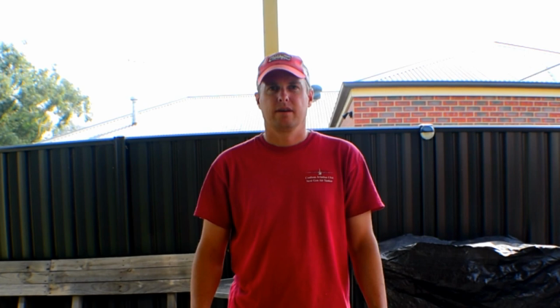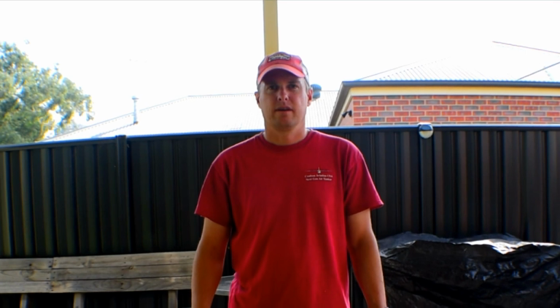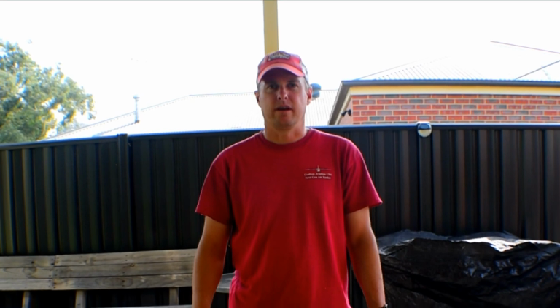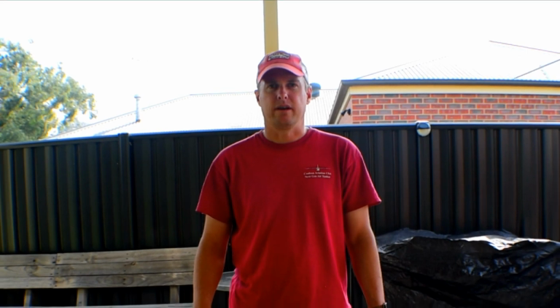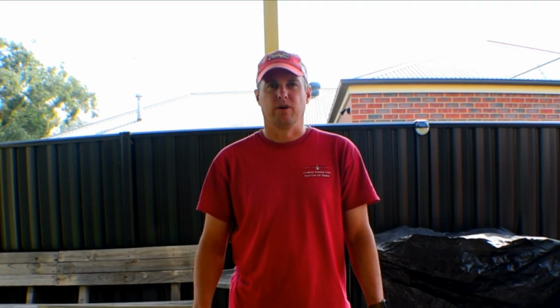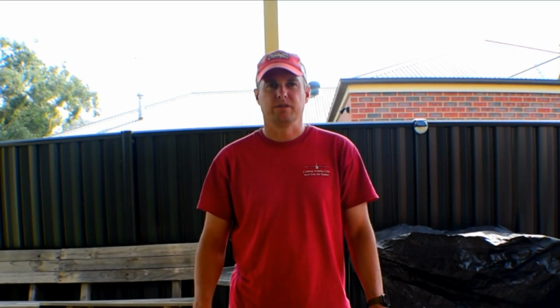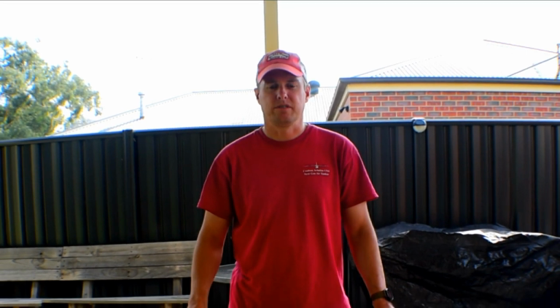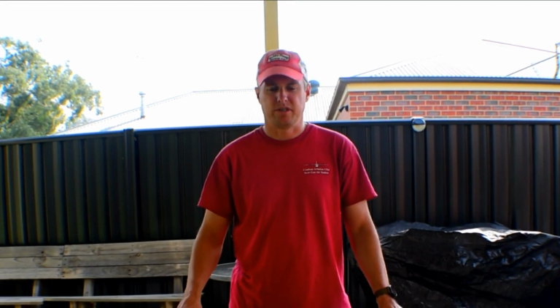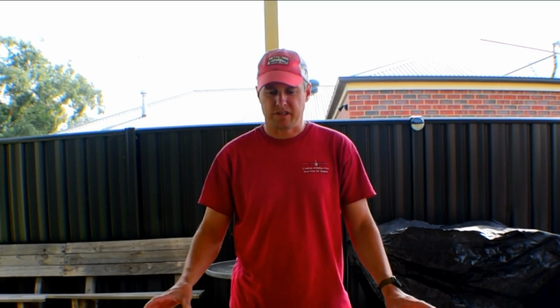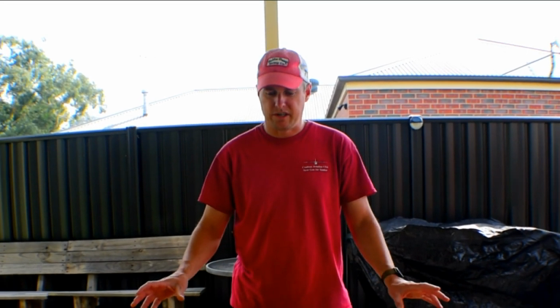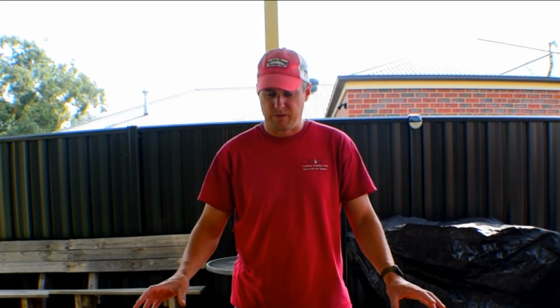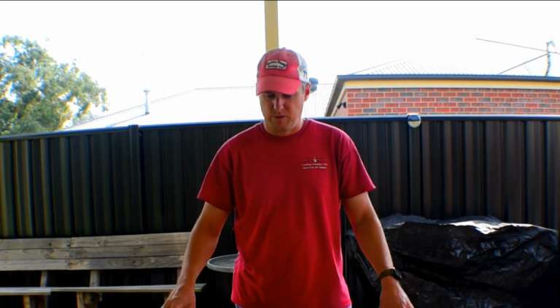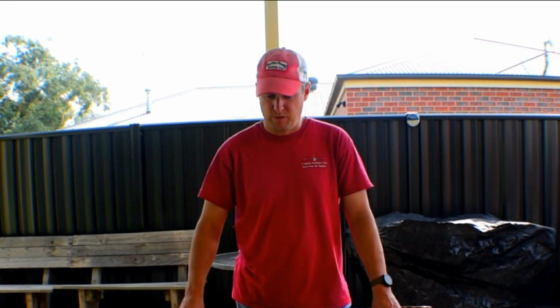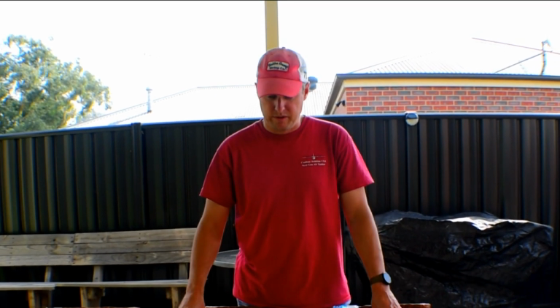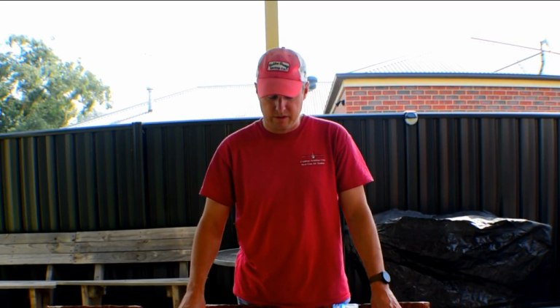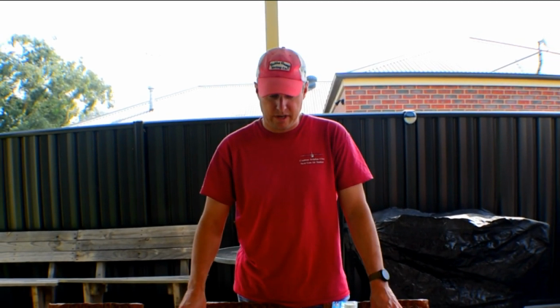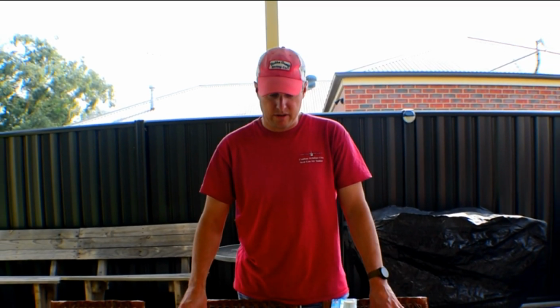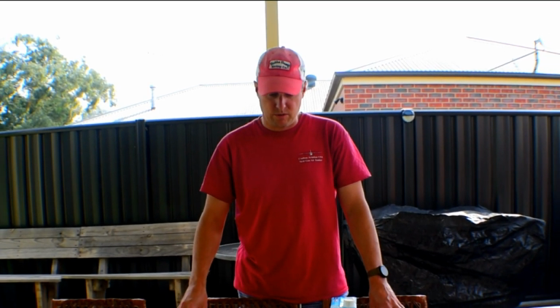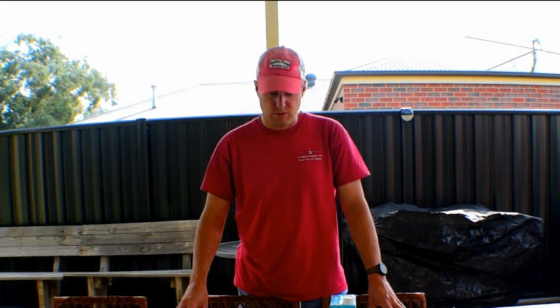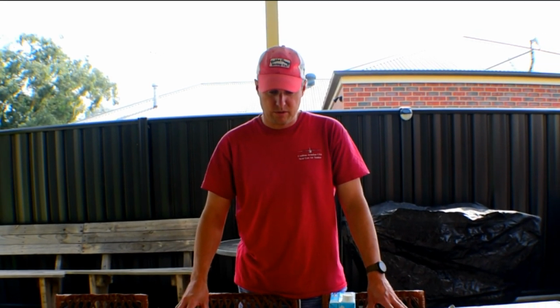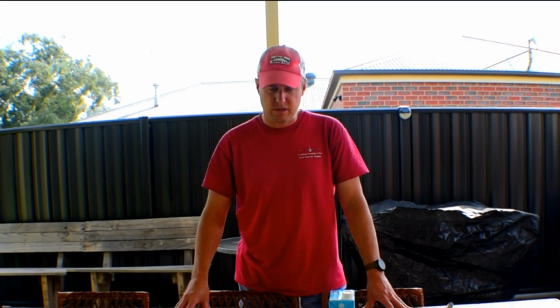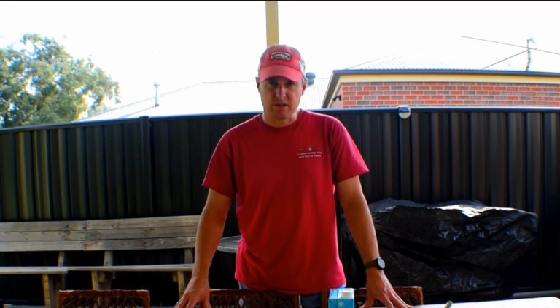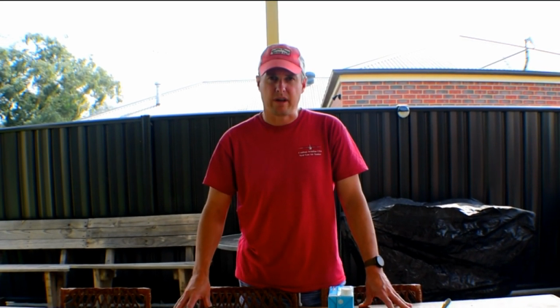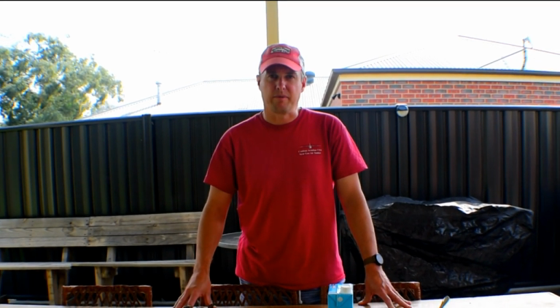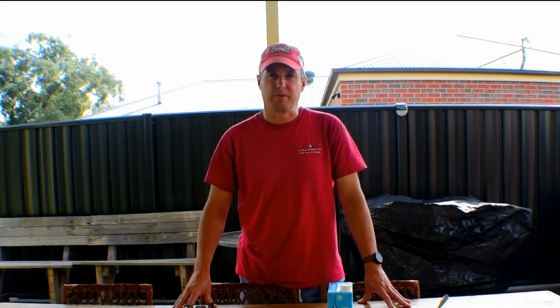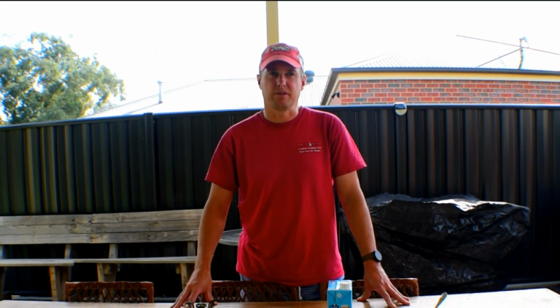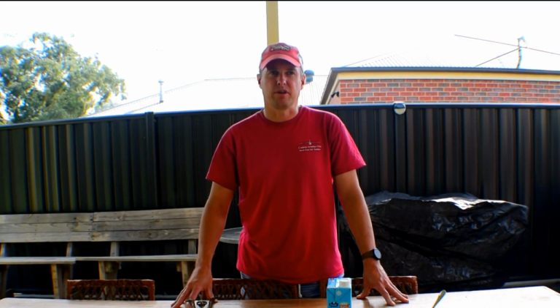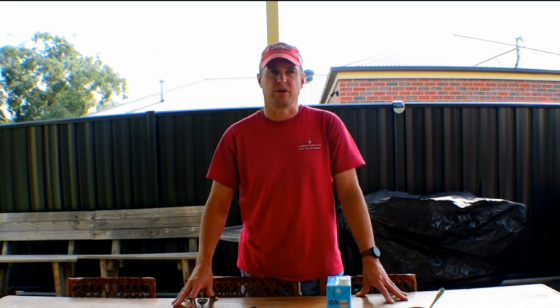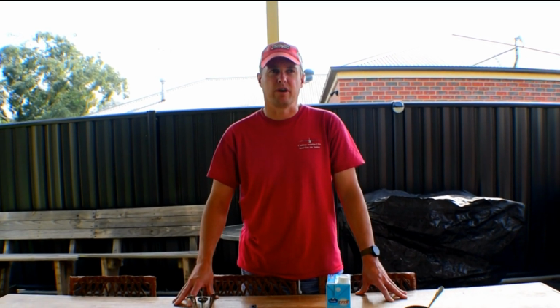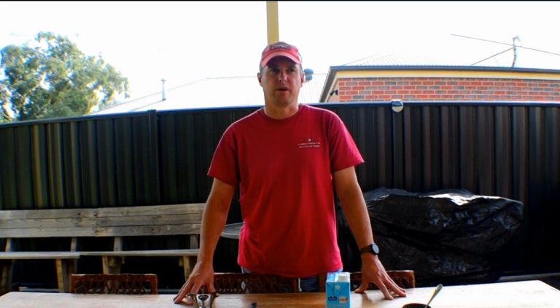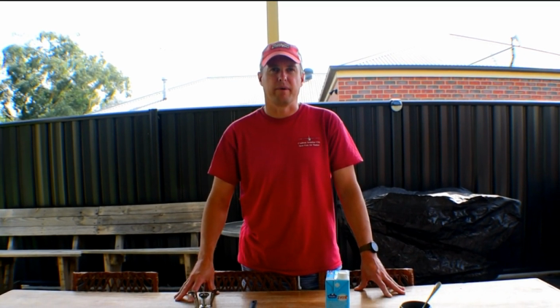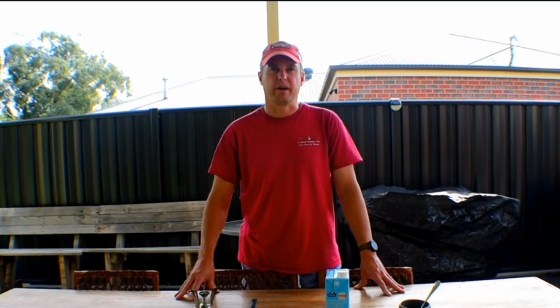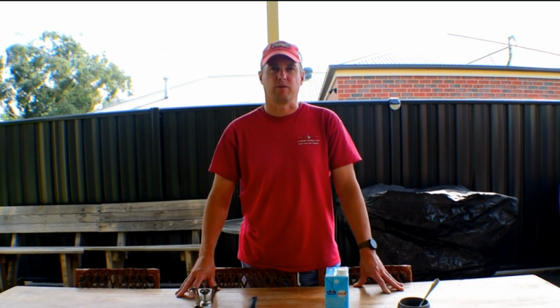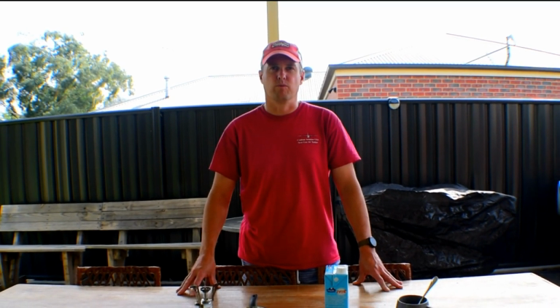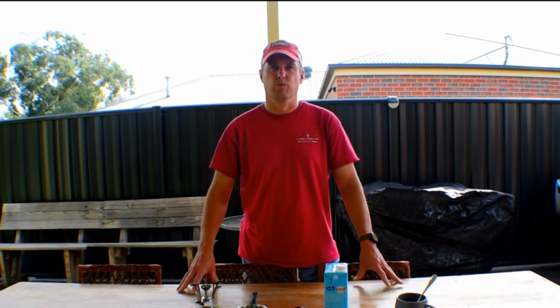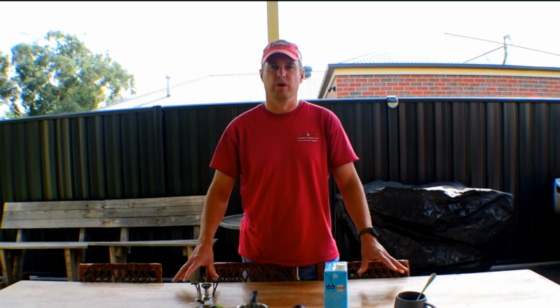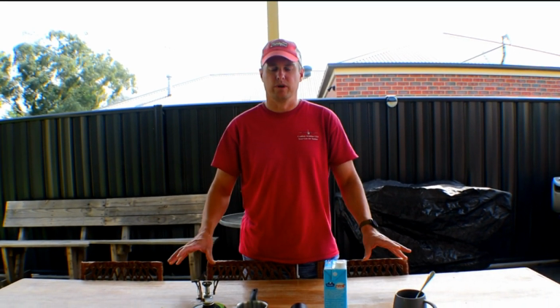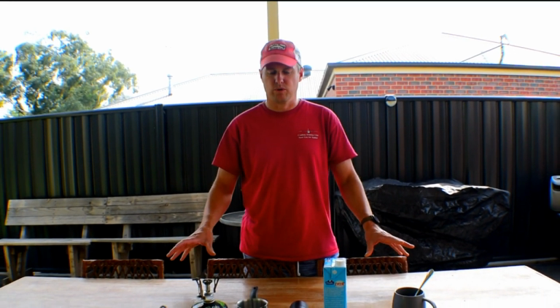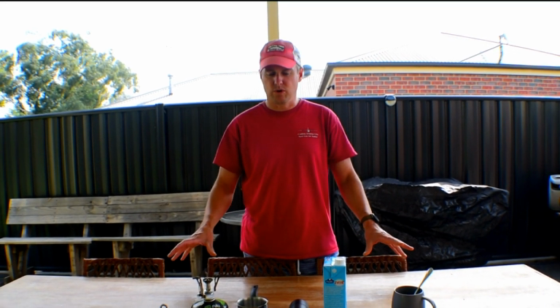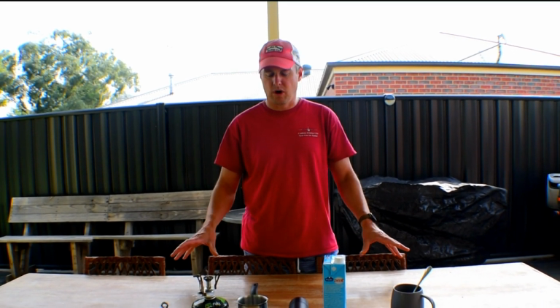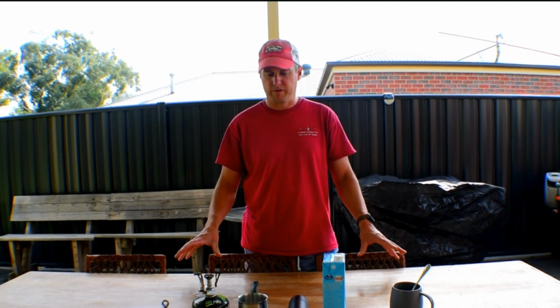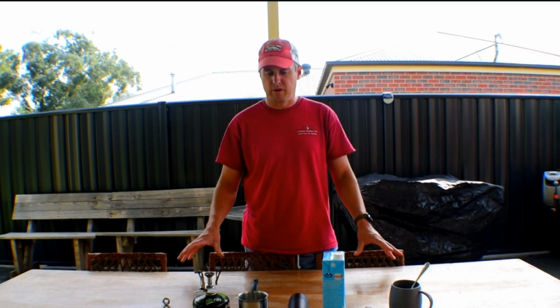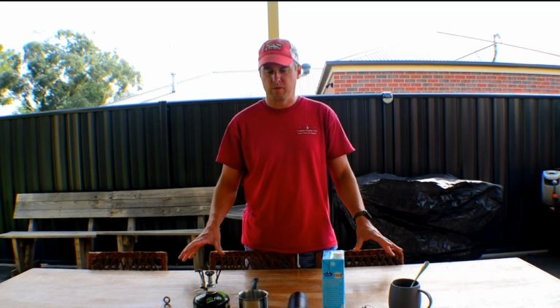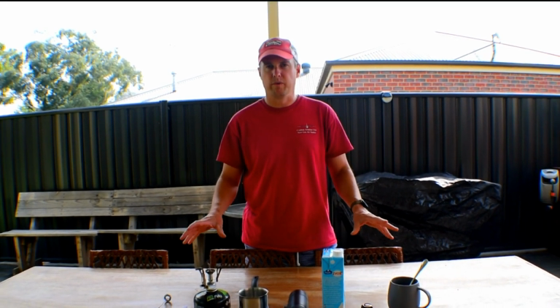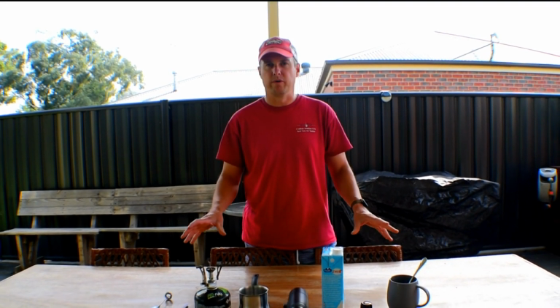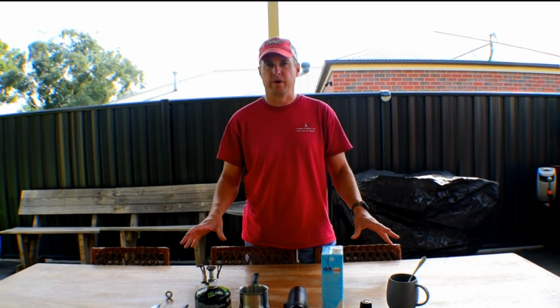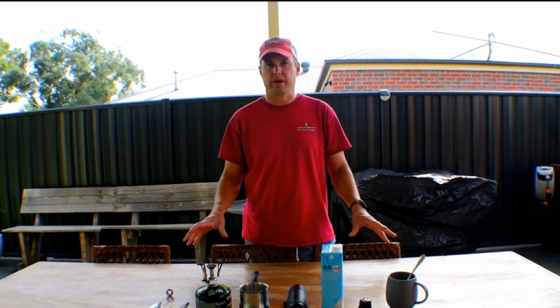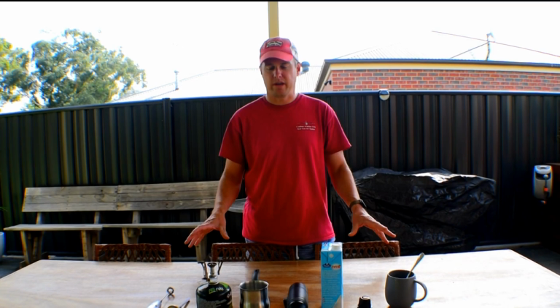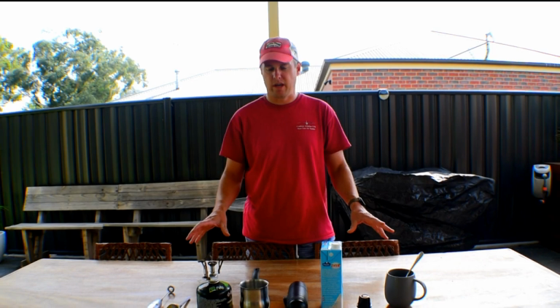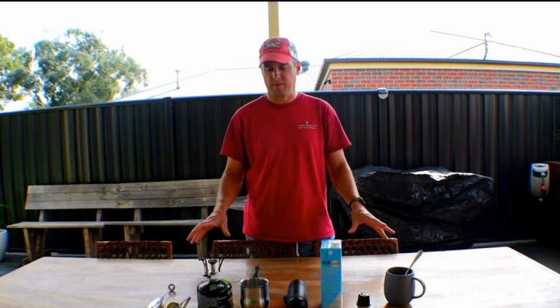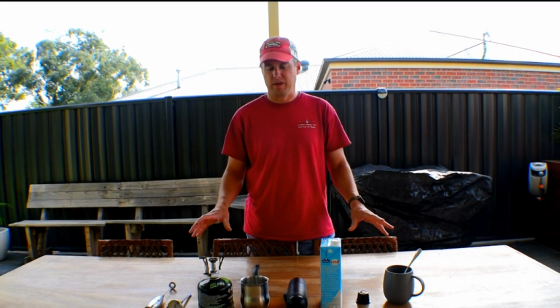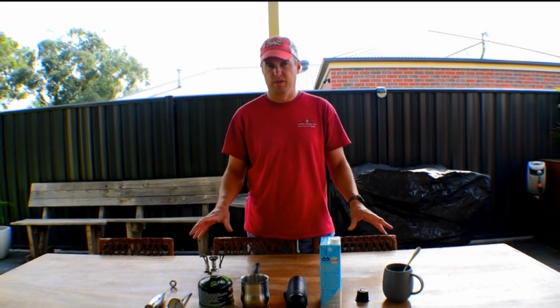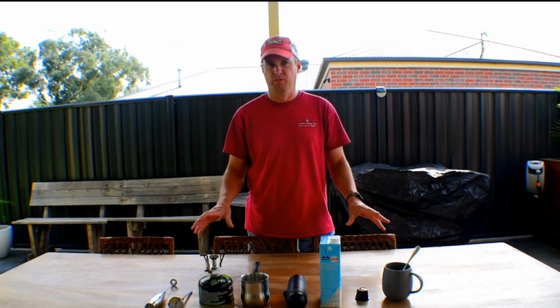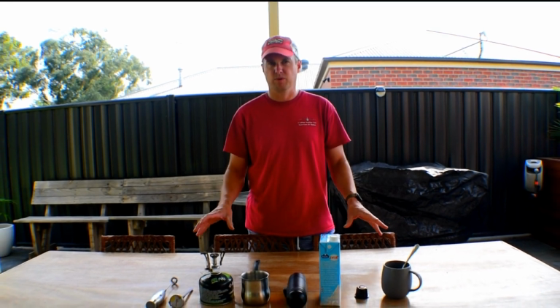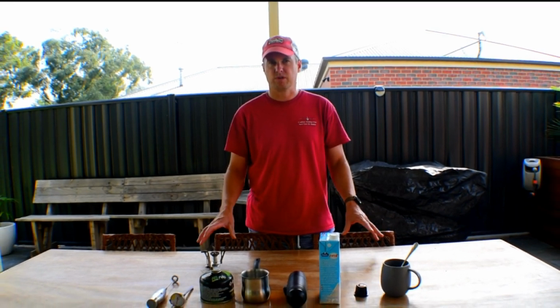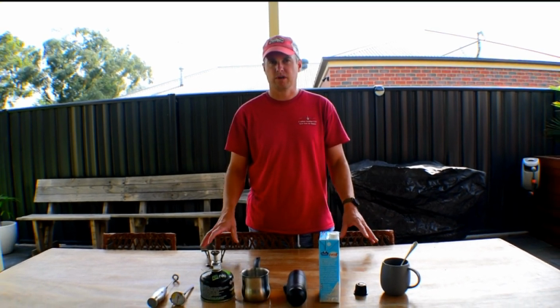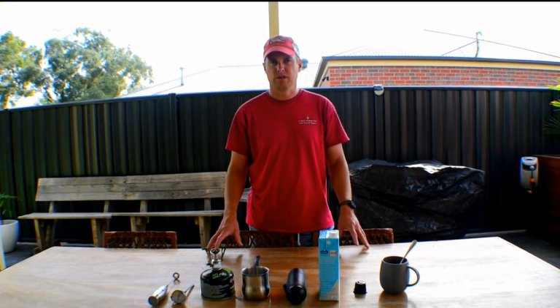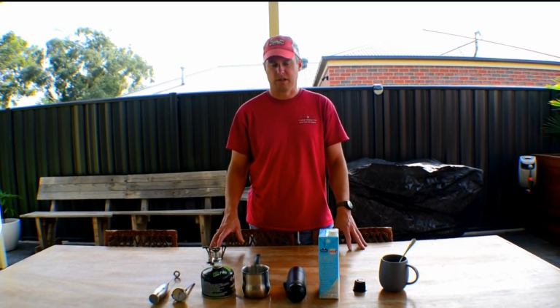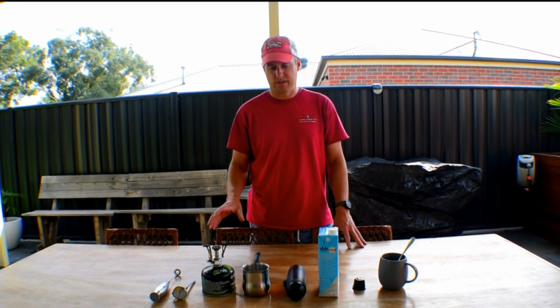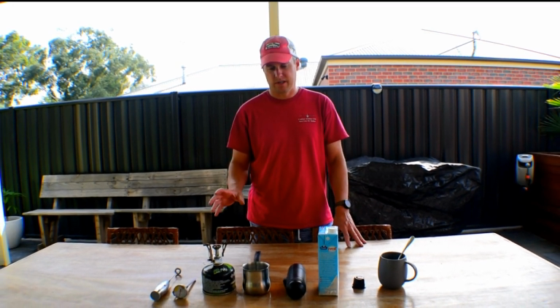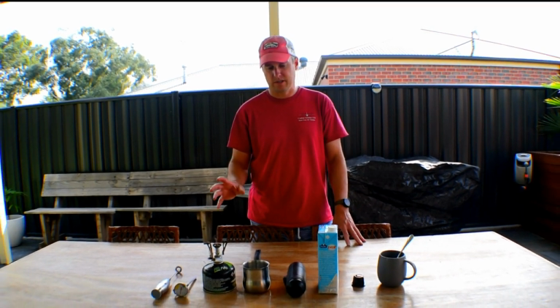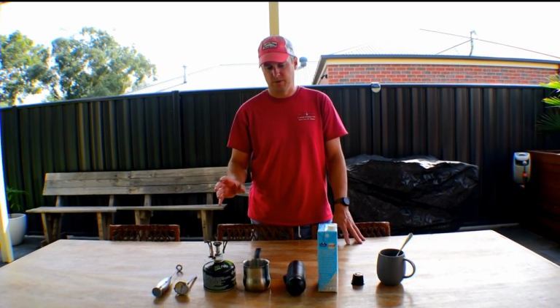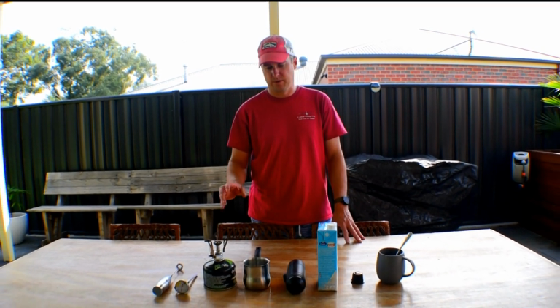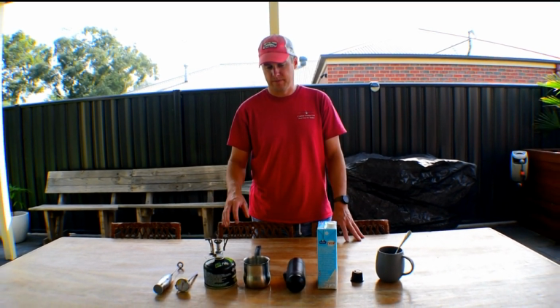G'day guys, it's Justin here with All Things Outdoors and today I'm going to show you how to make really good coffee when you're out camping in the bush. So let's get to it.